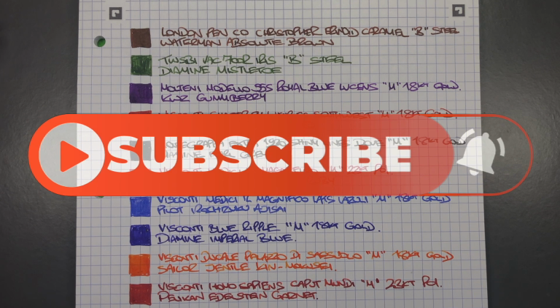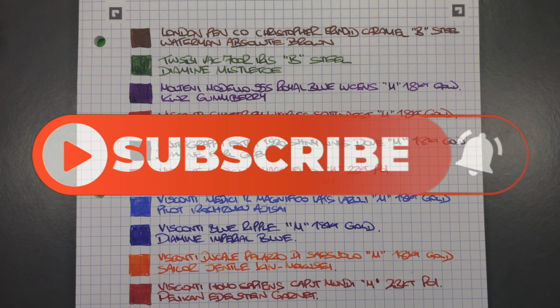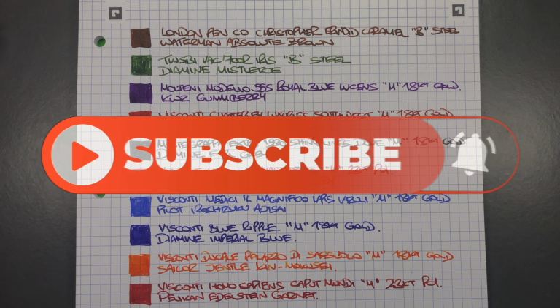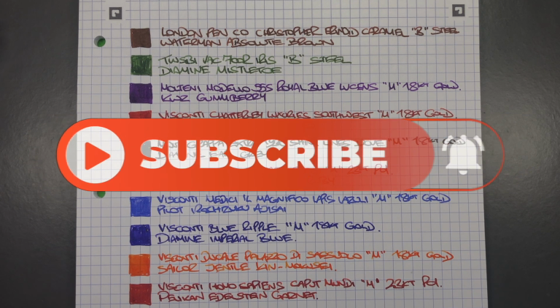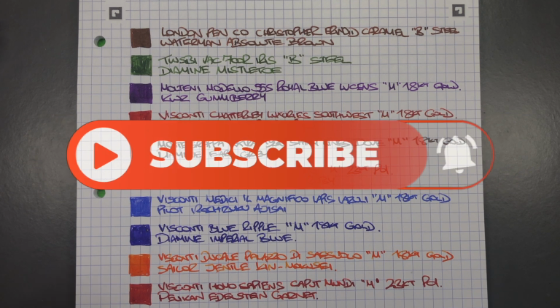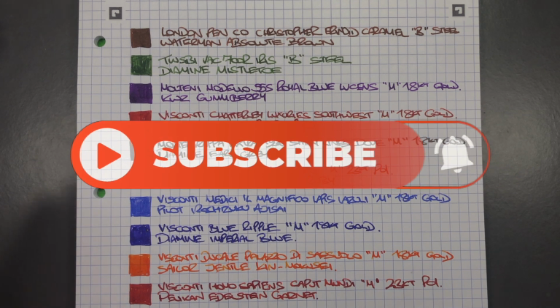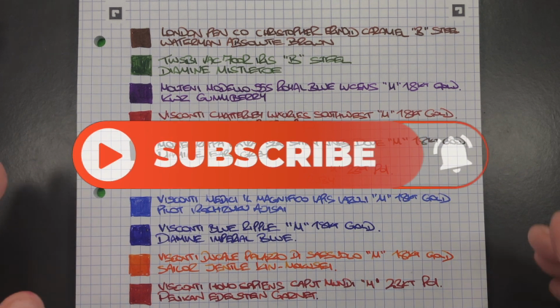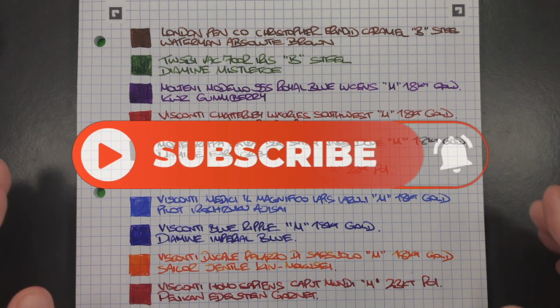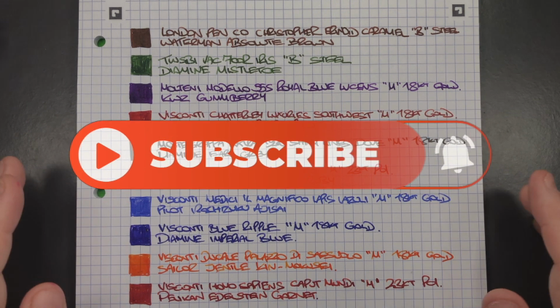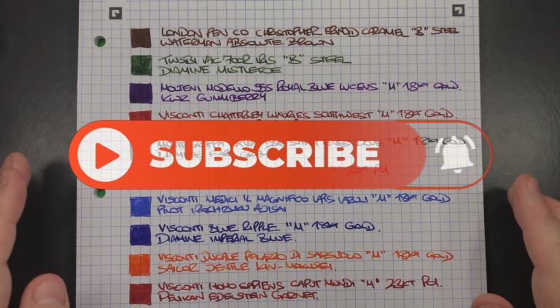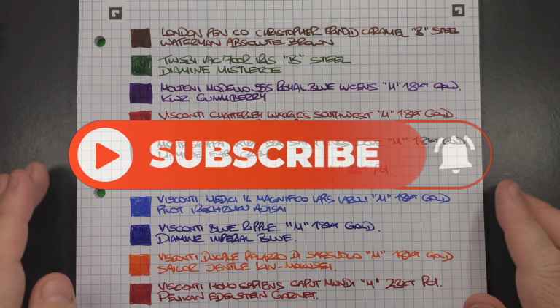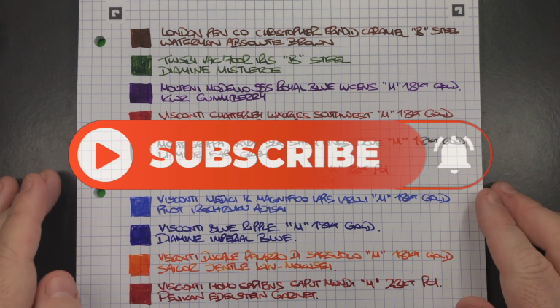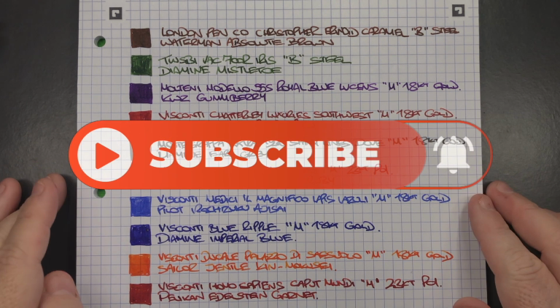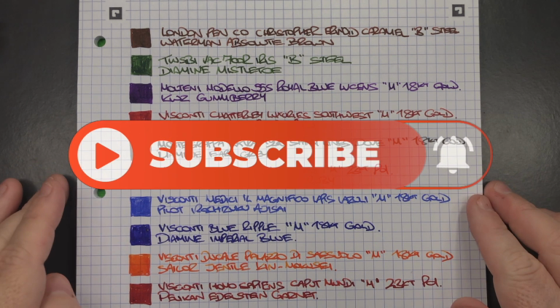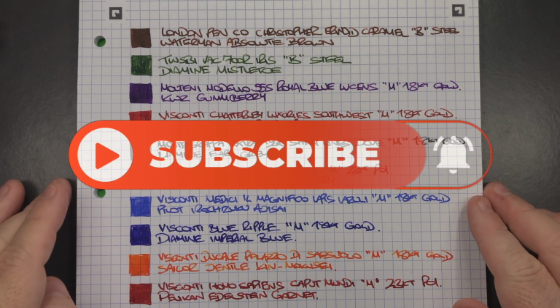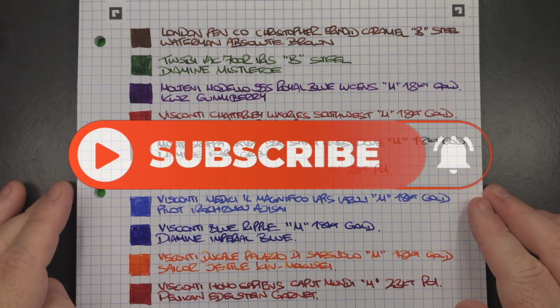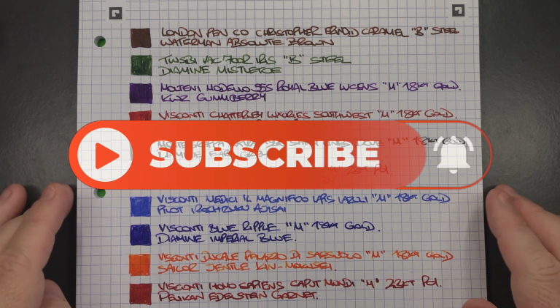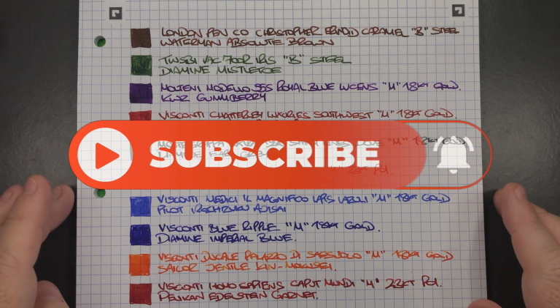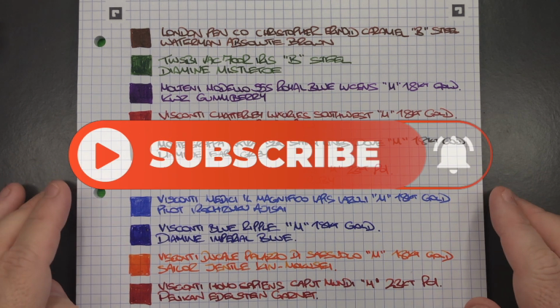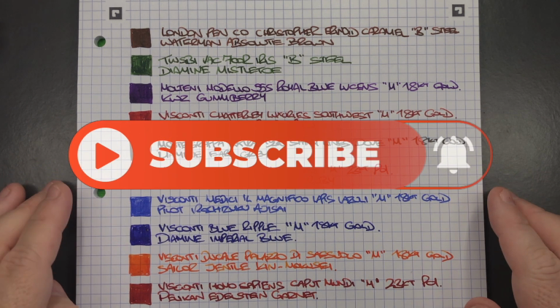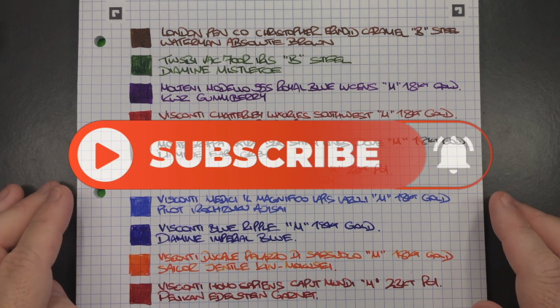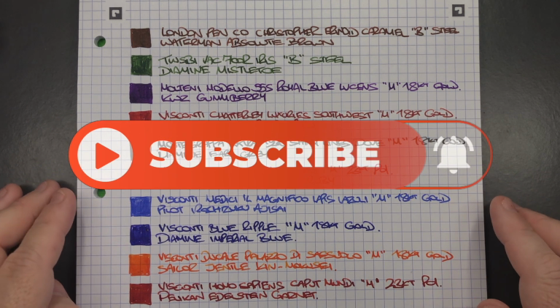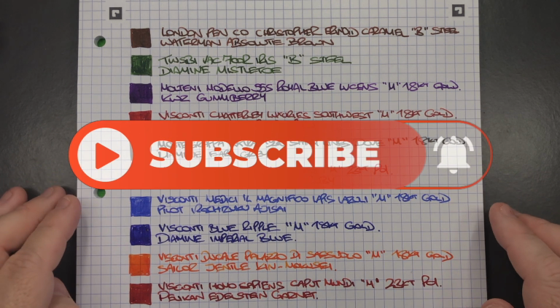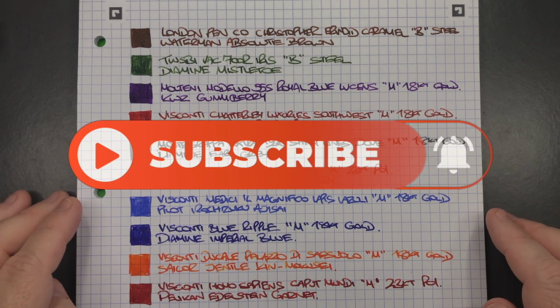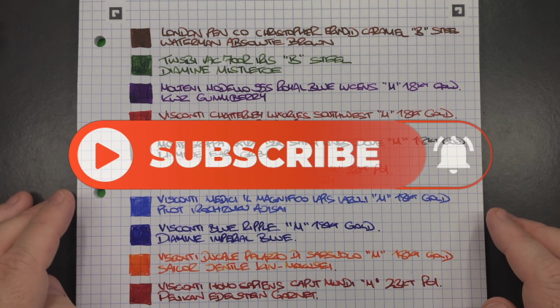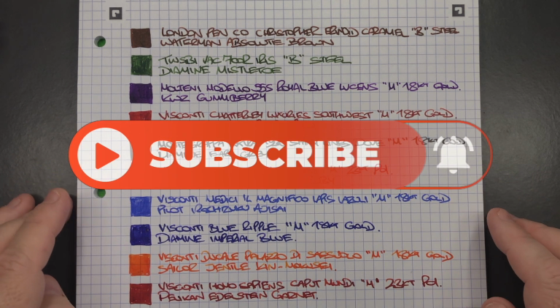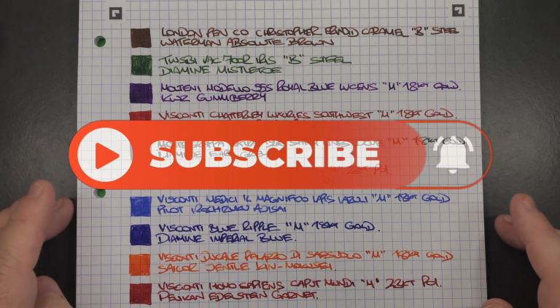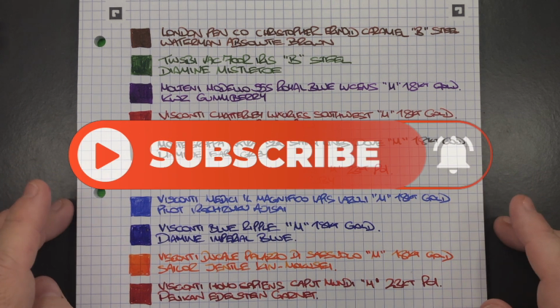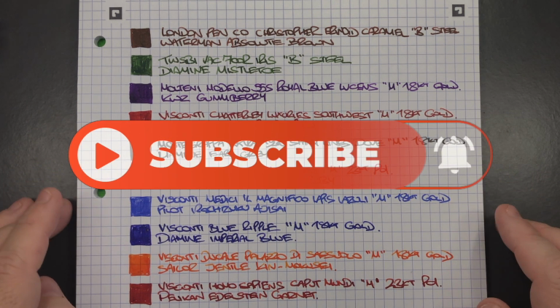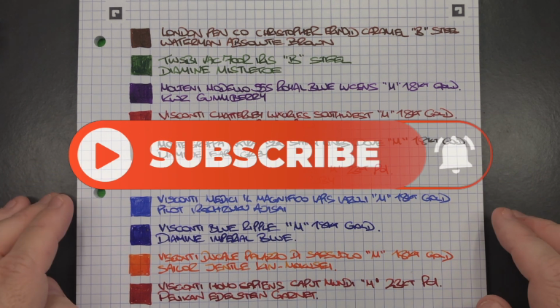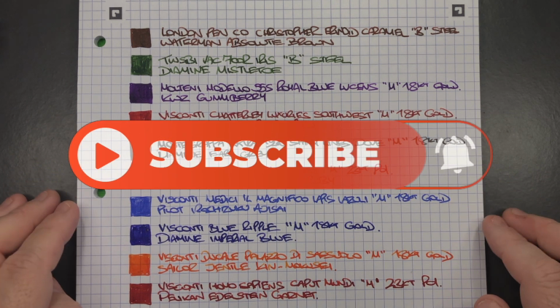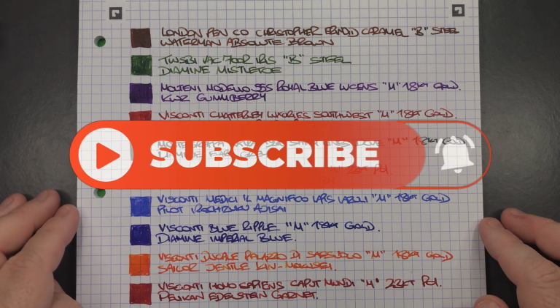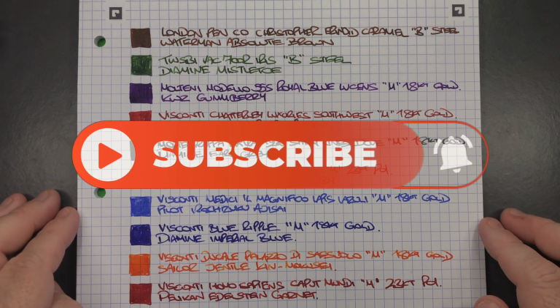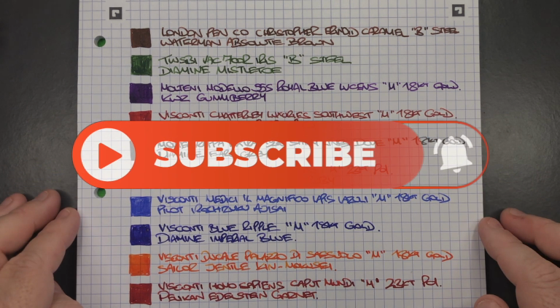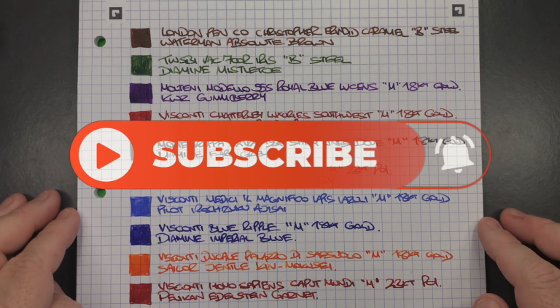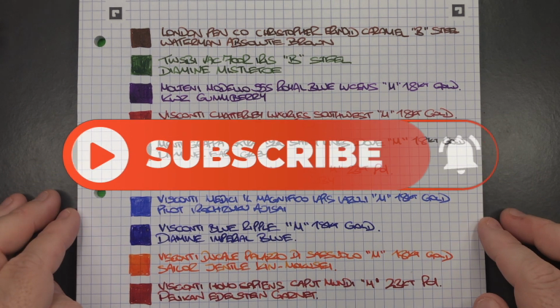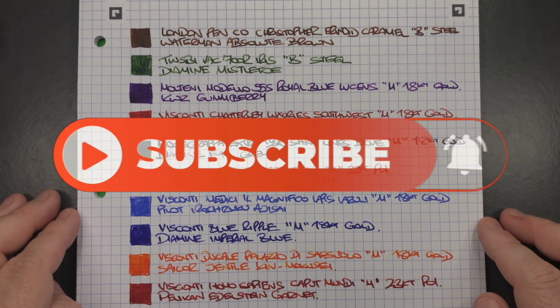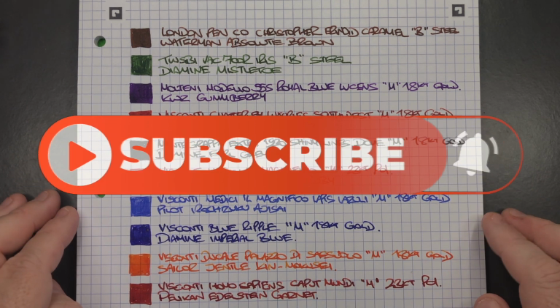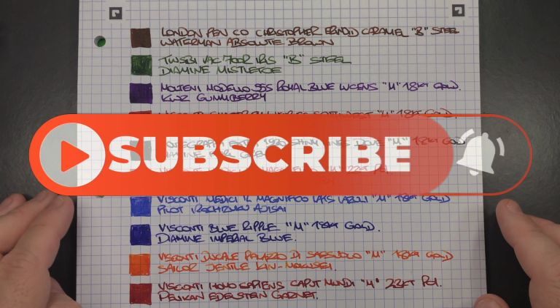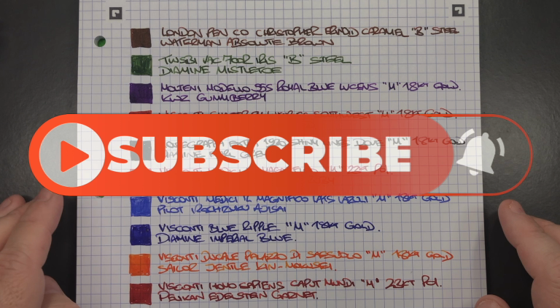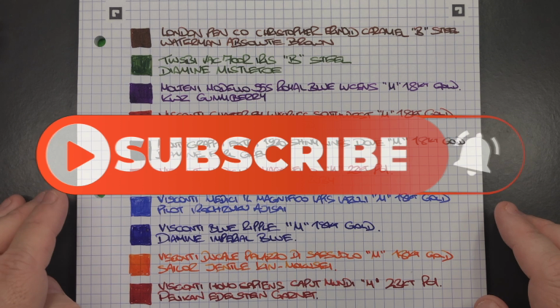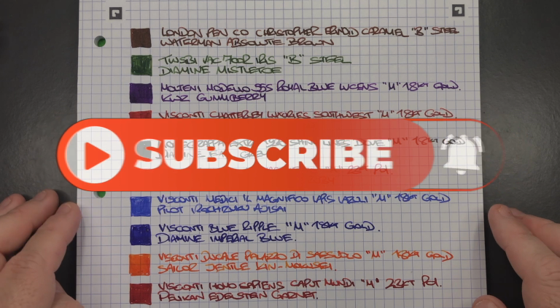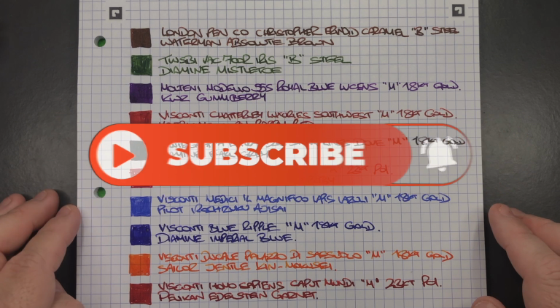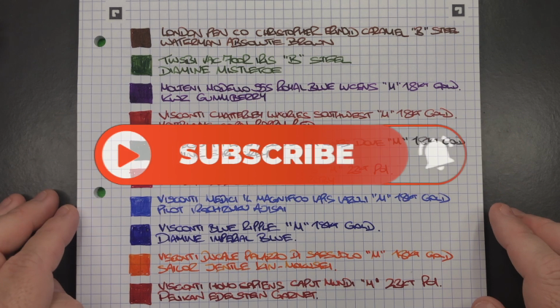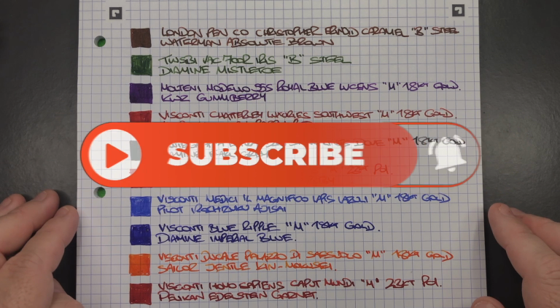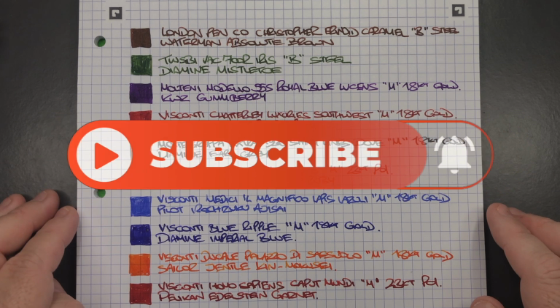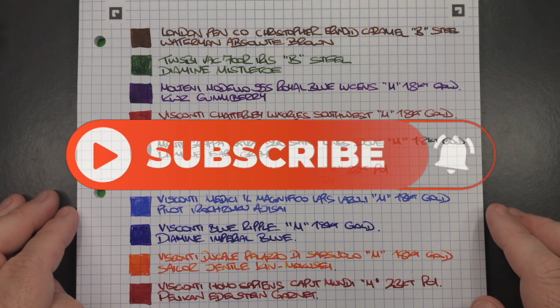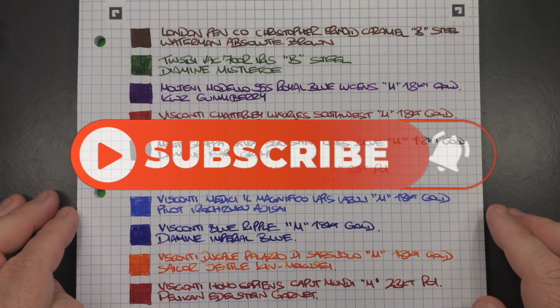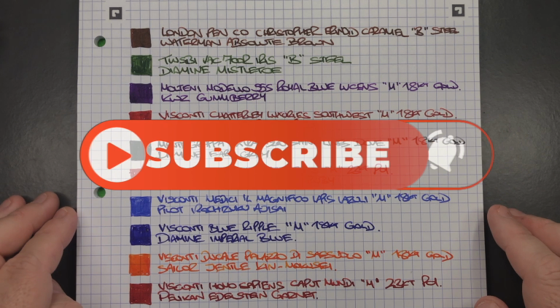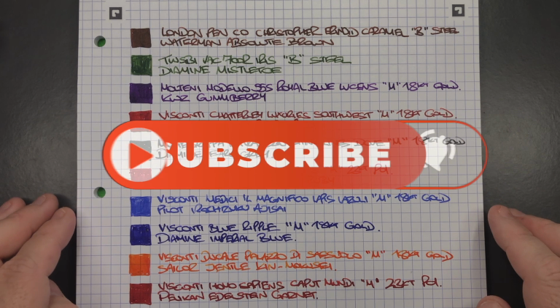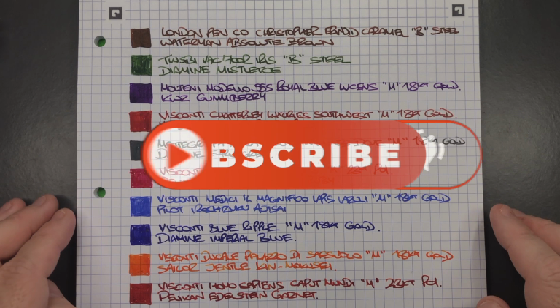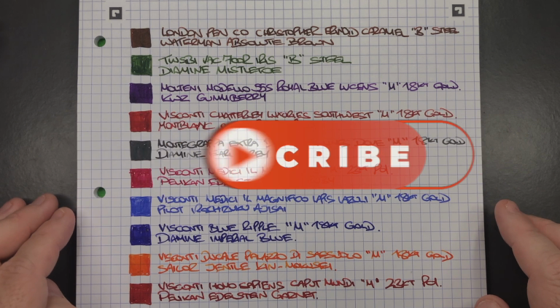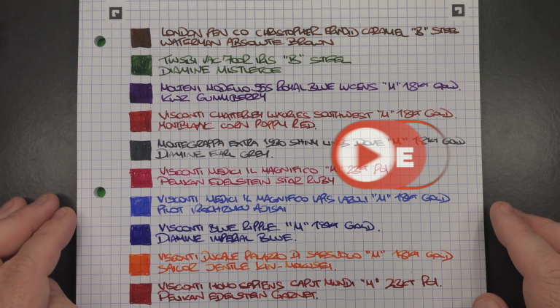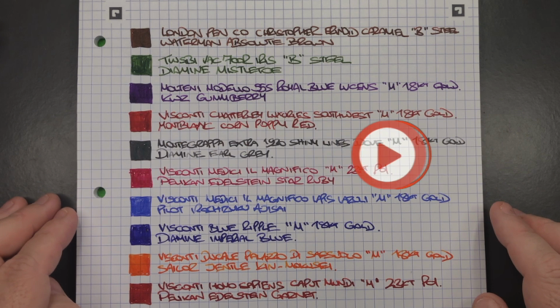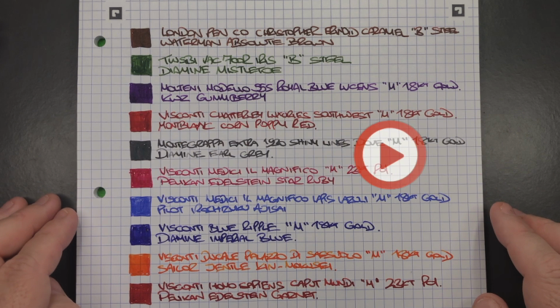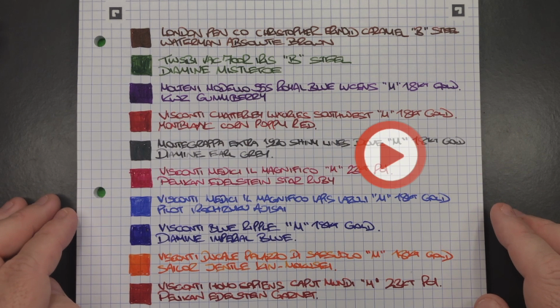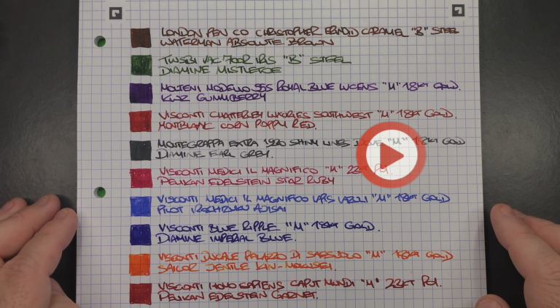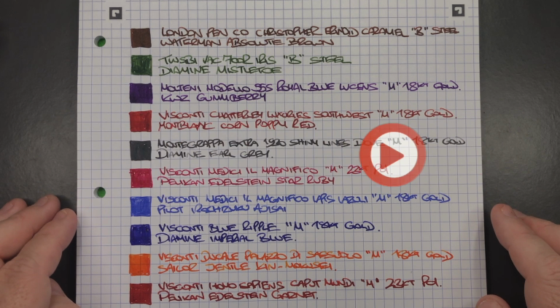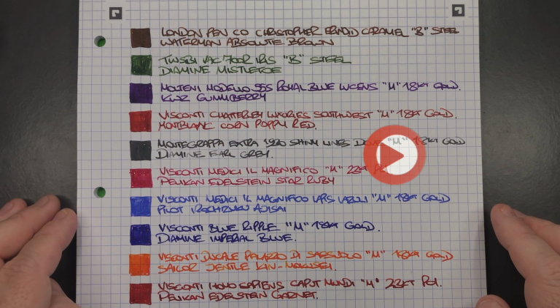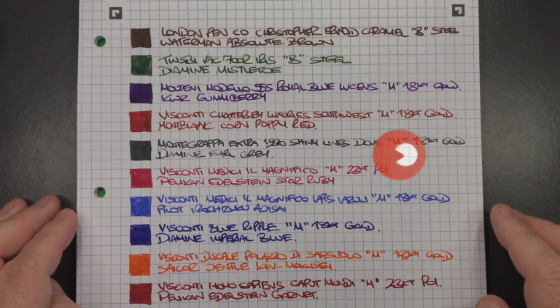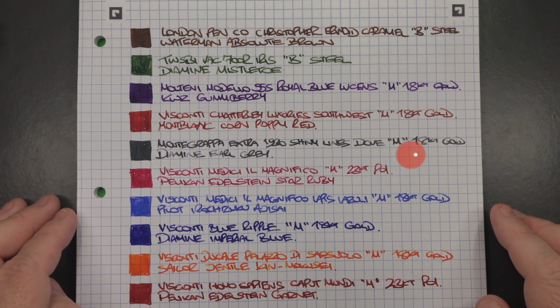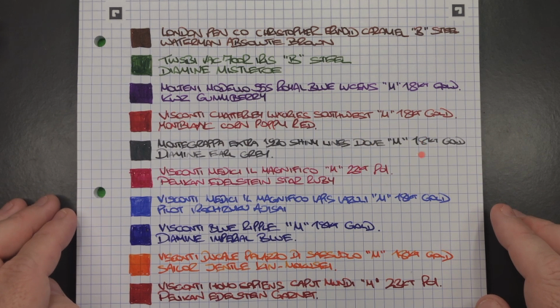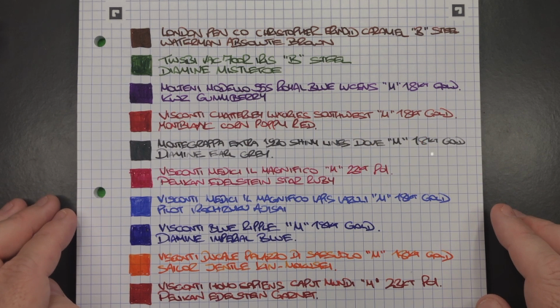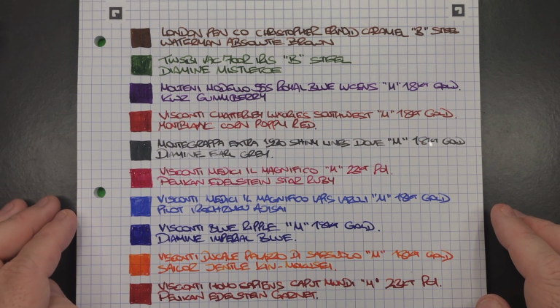So there you have it — that's my currently inked pens for this week. Thanks for watching. Please like, comment and subscribe, and I'll see you on the next pen video.